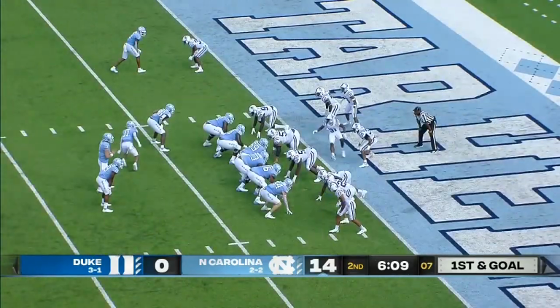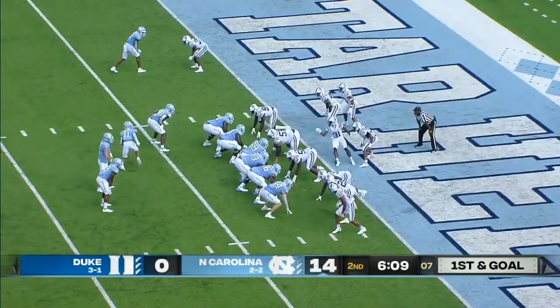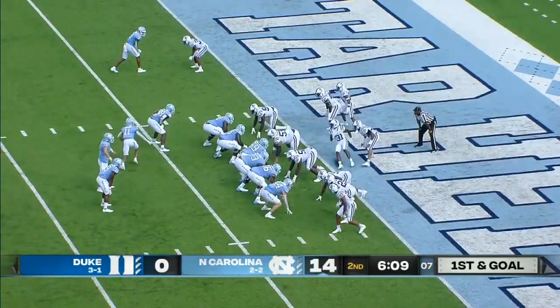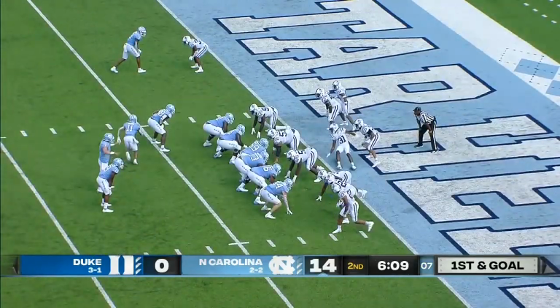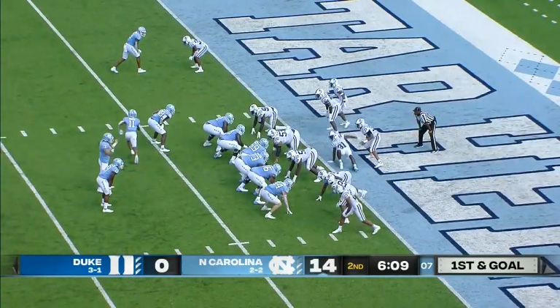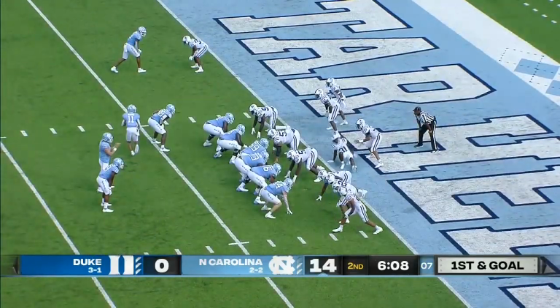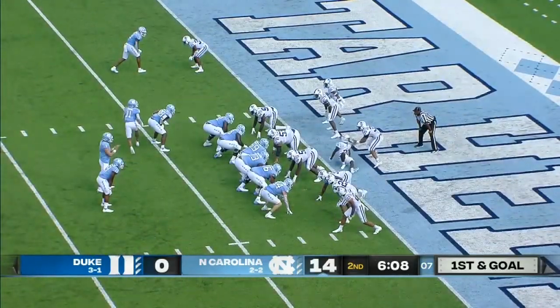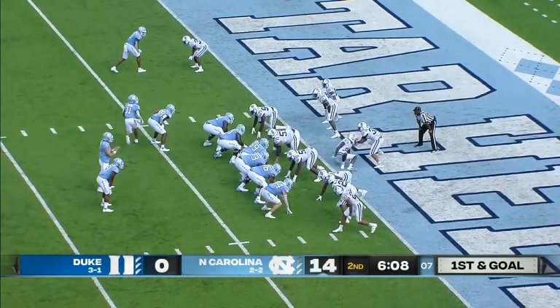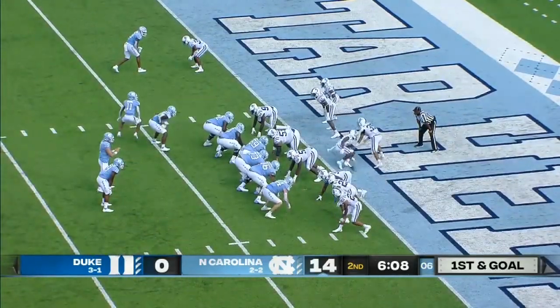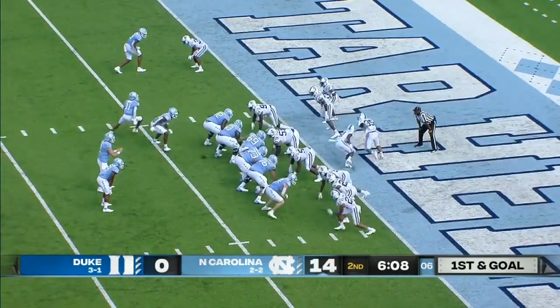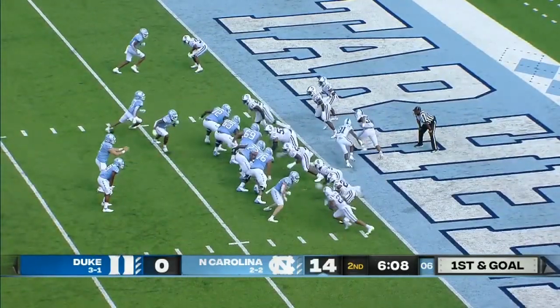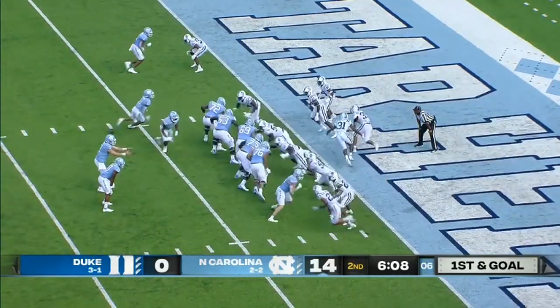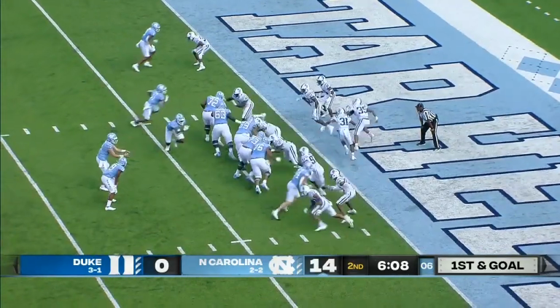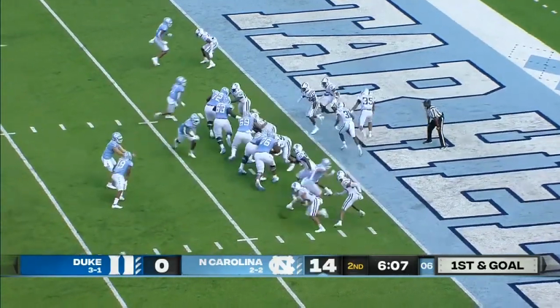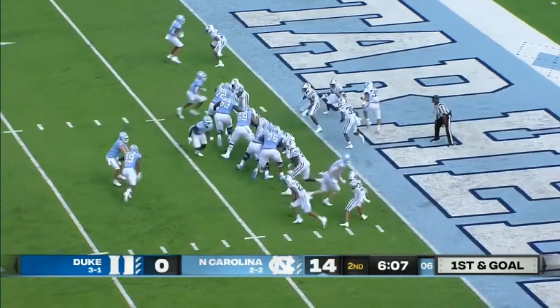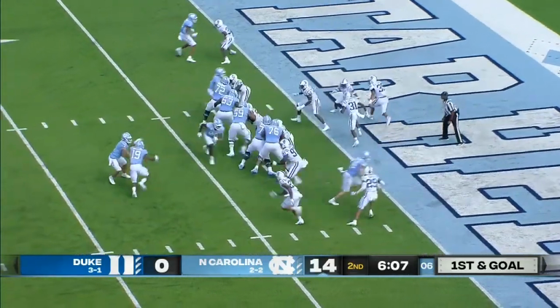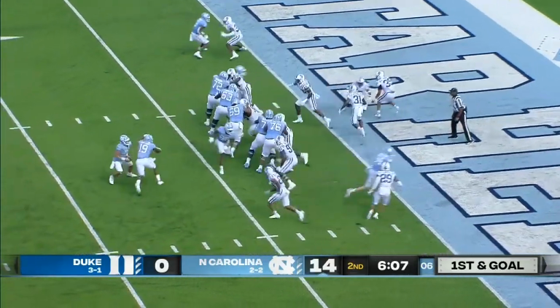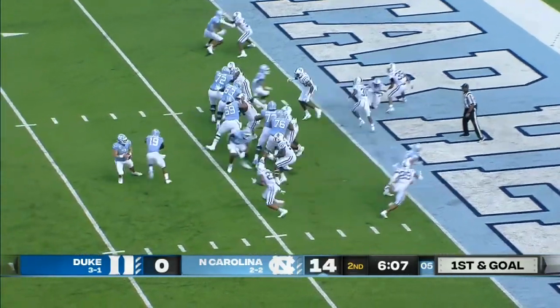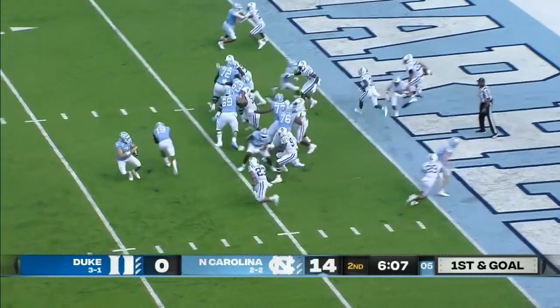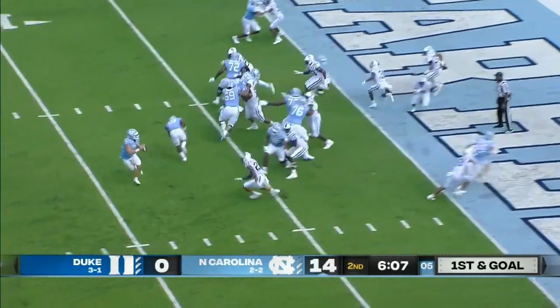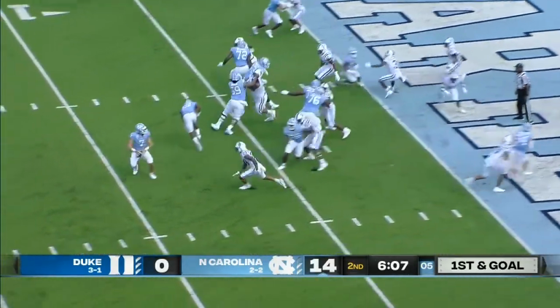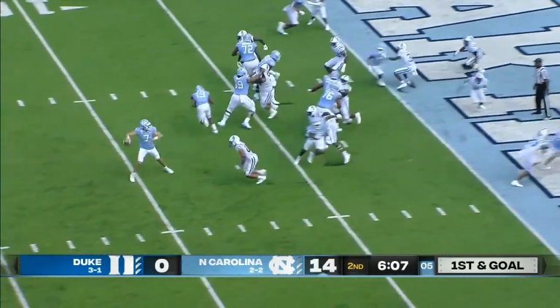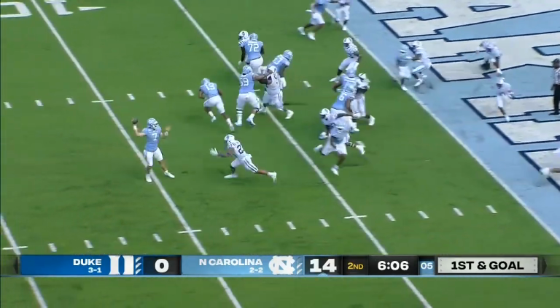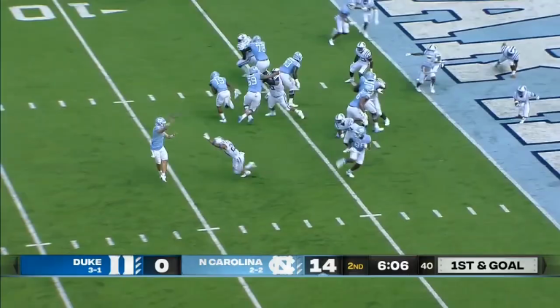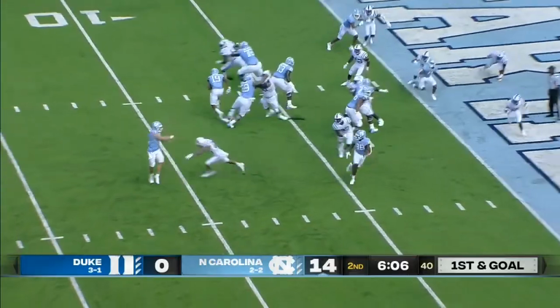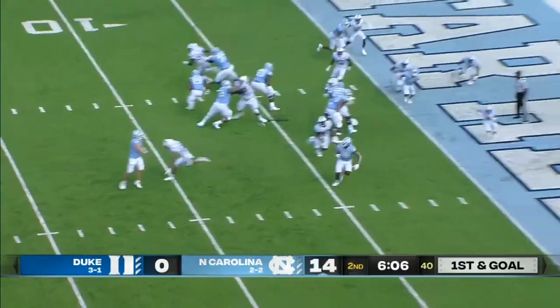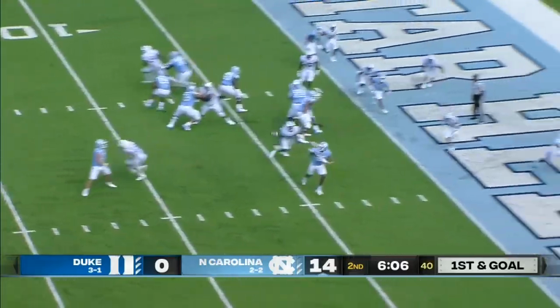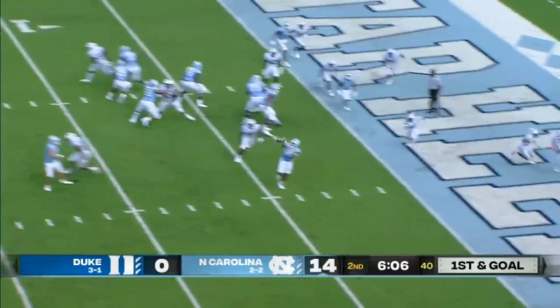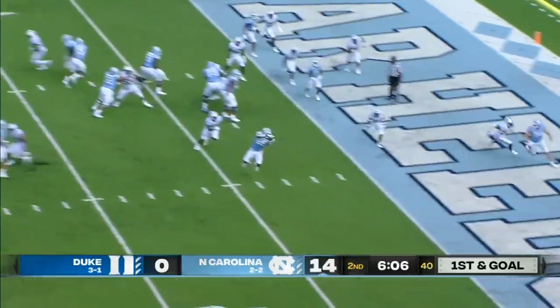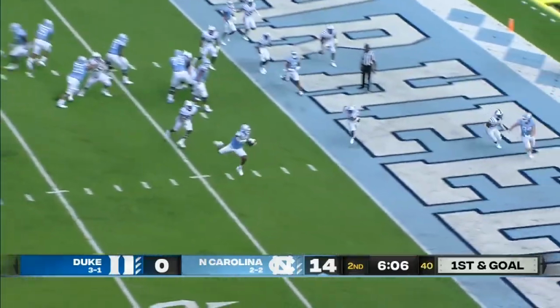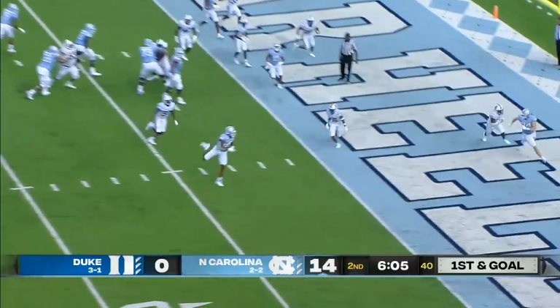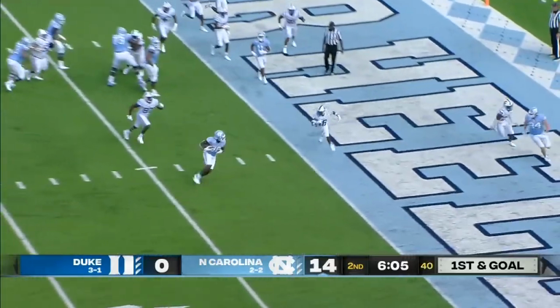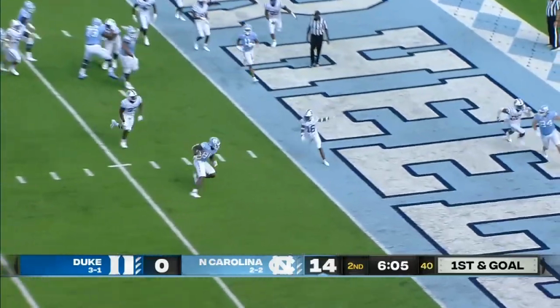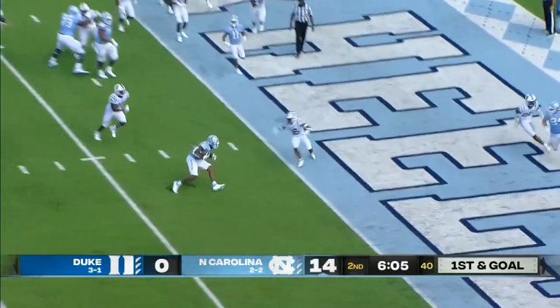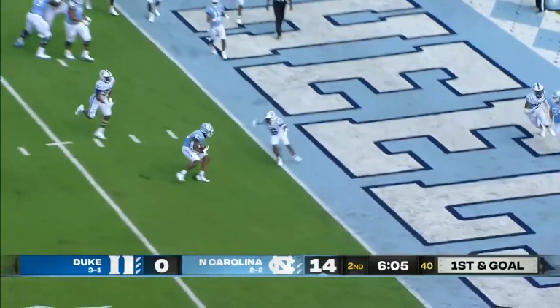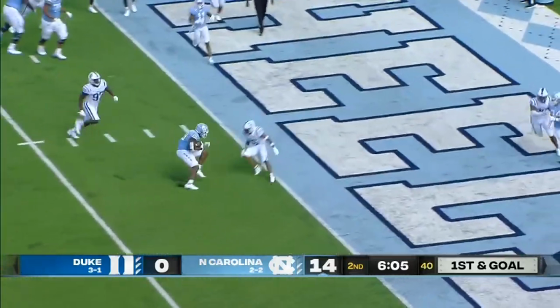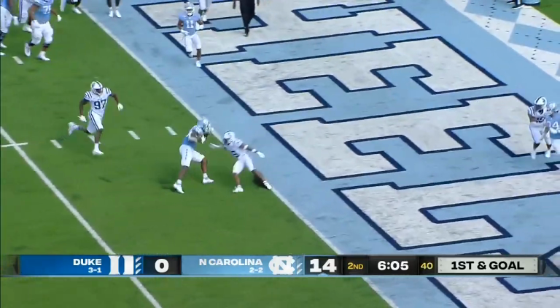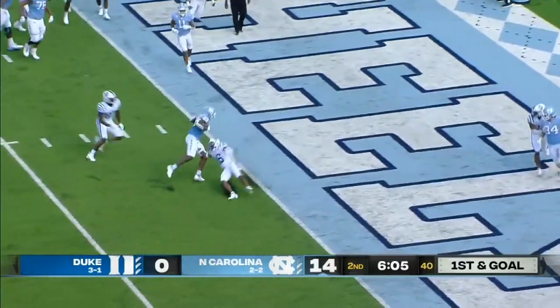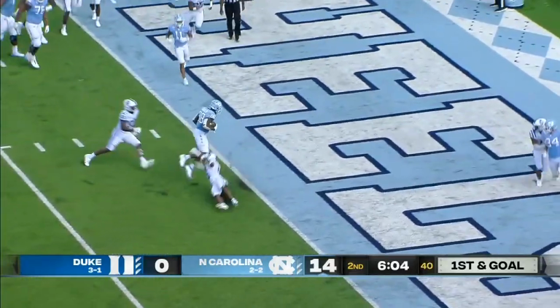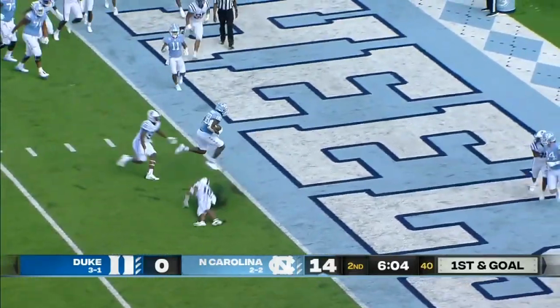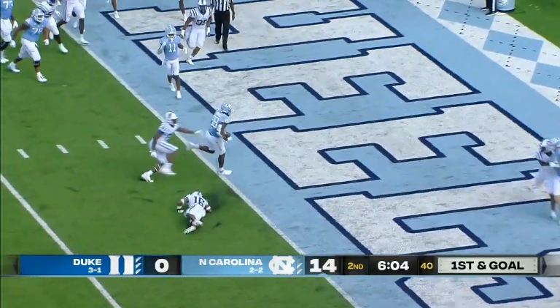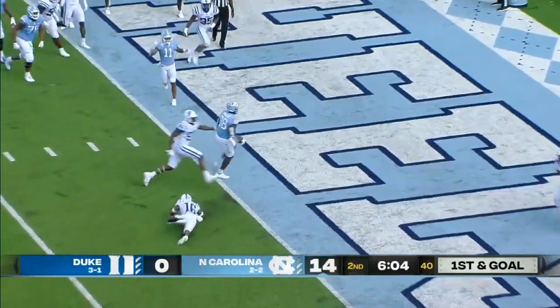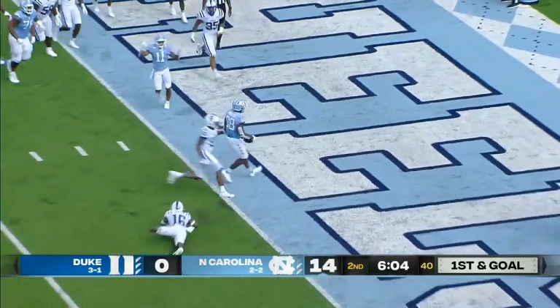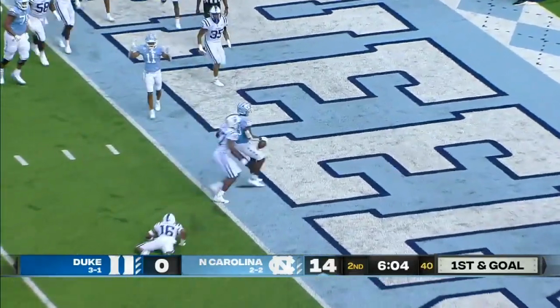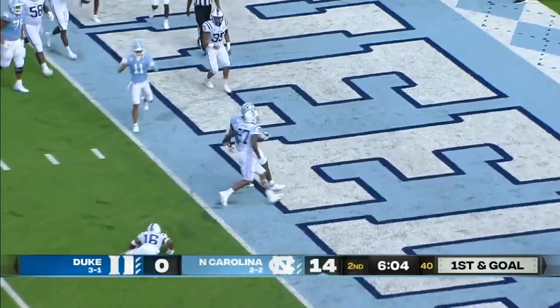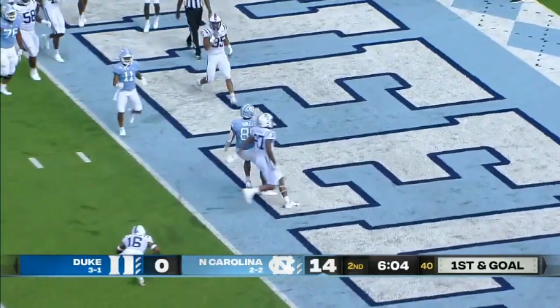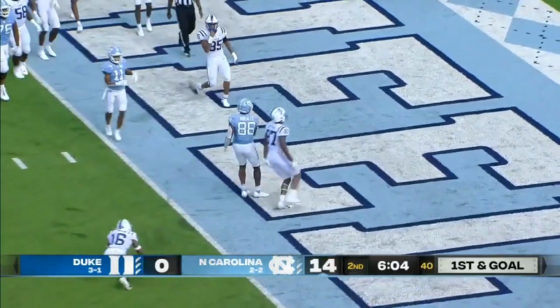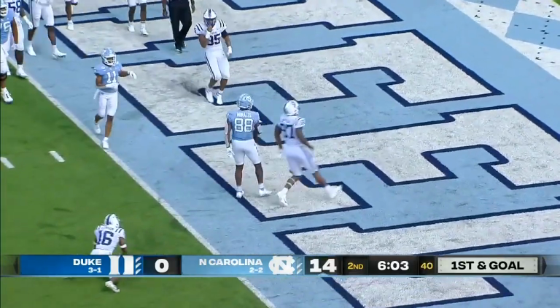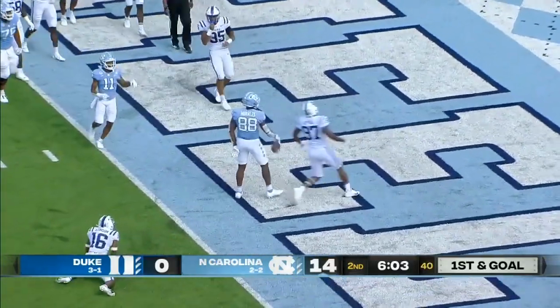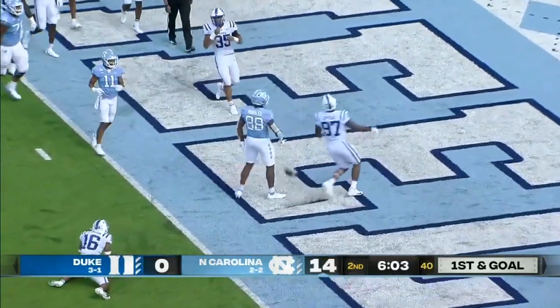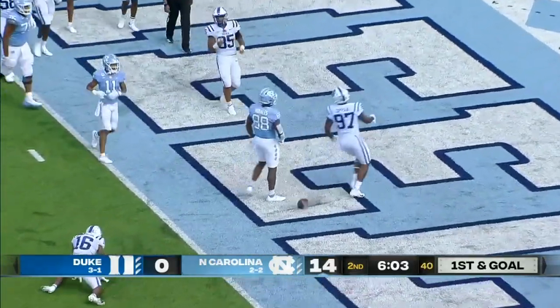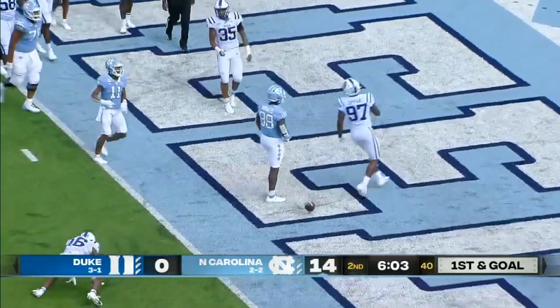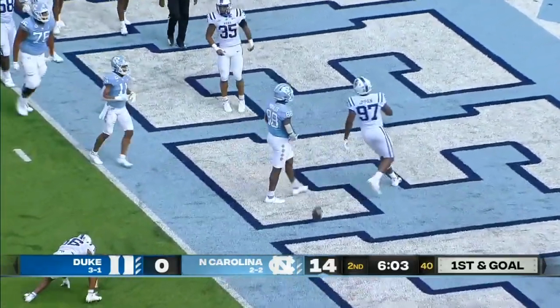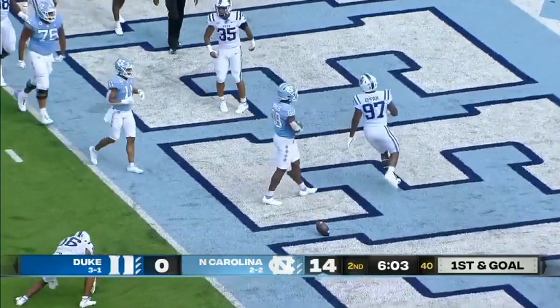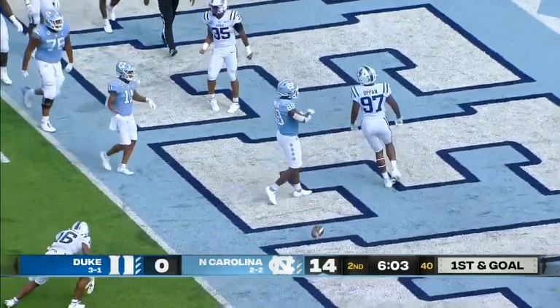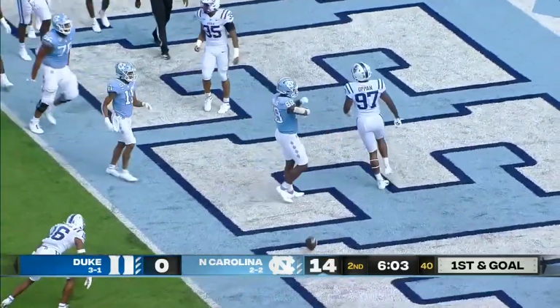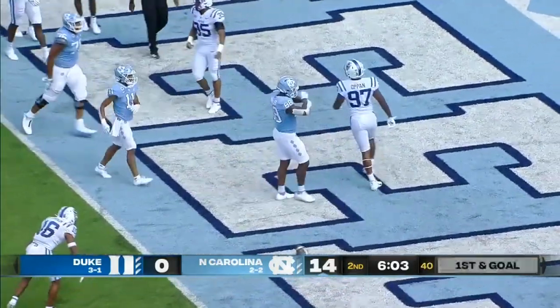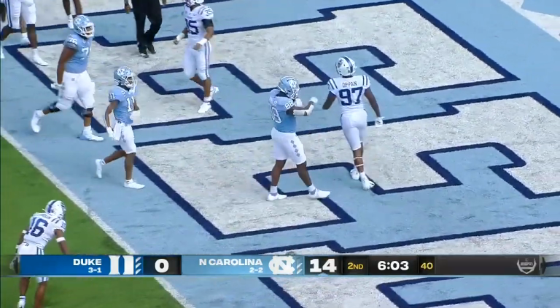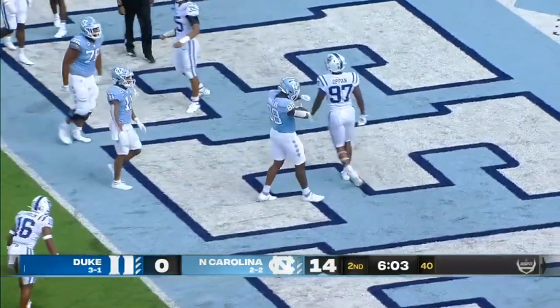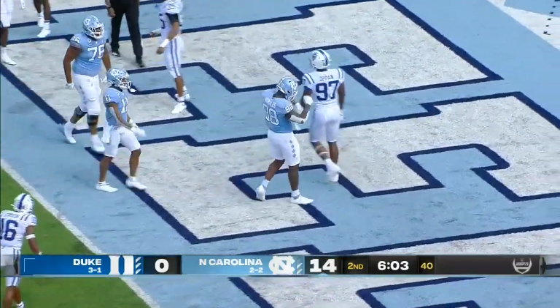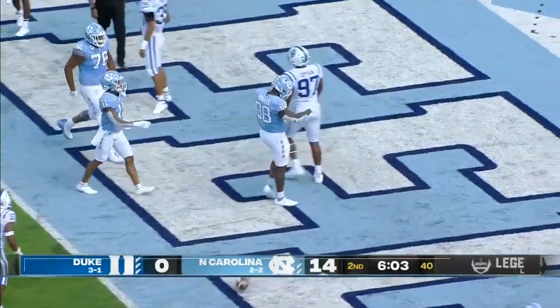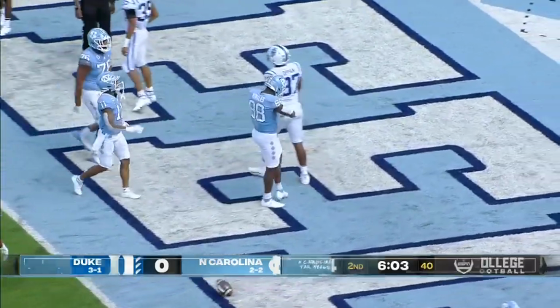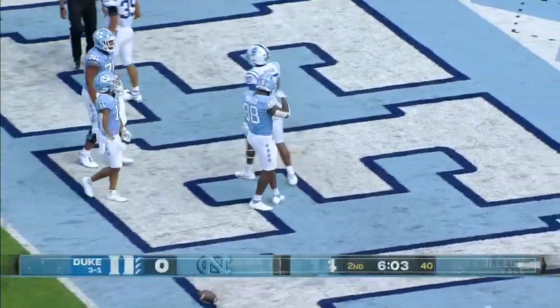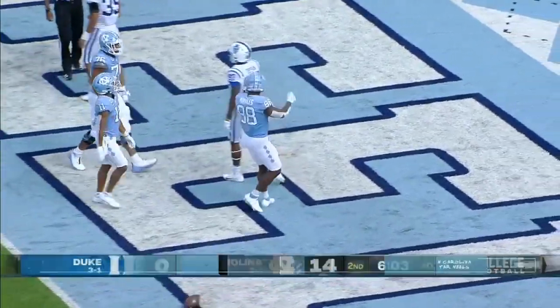Downs comes in motion, now reverses track. Powell, play action, dumps it off to Morales at the one, cuts back, and finds the end zone.